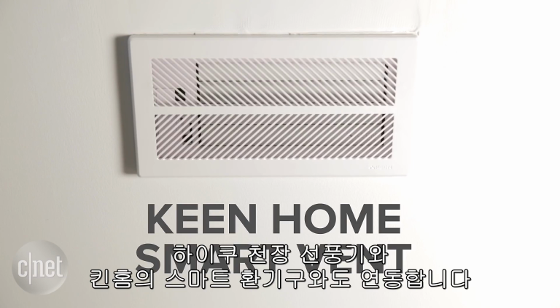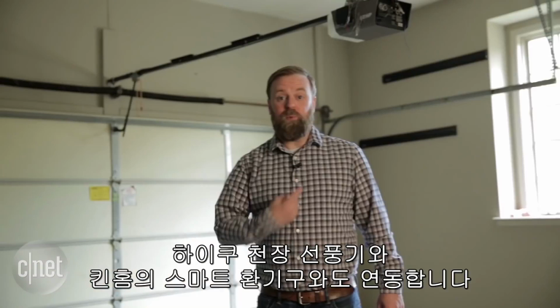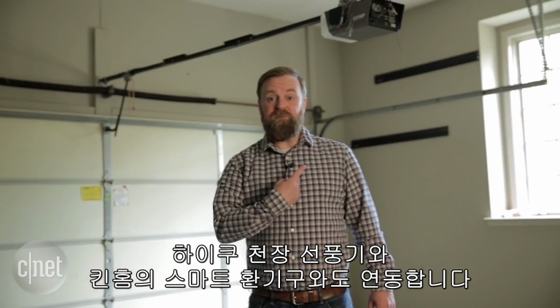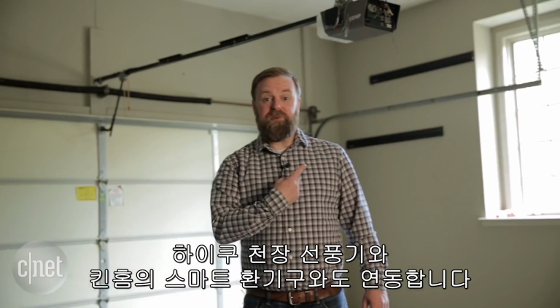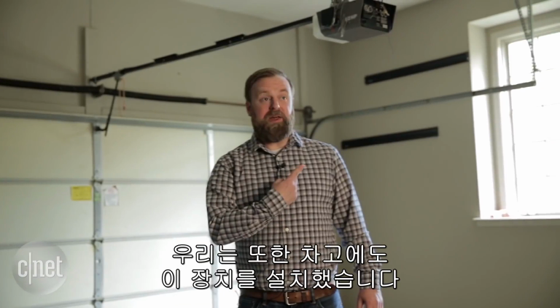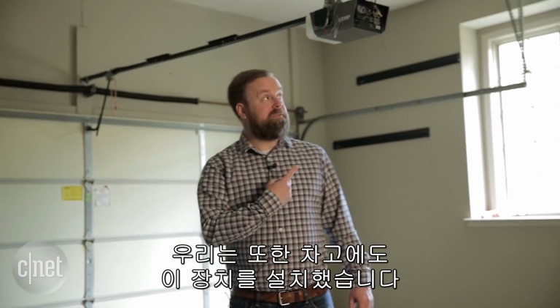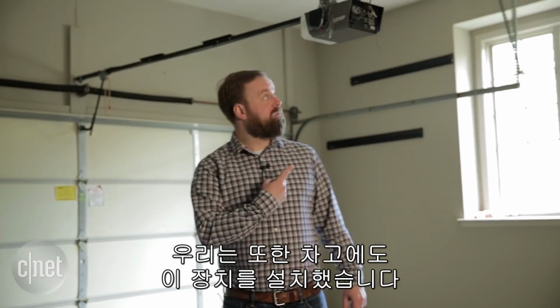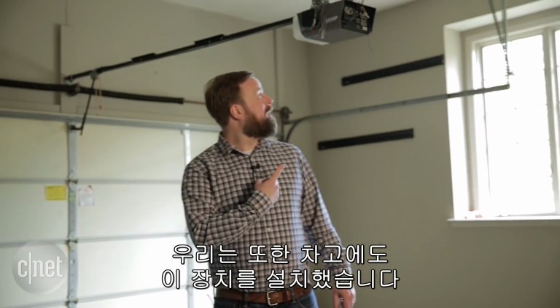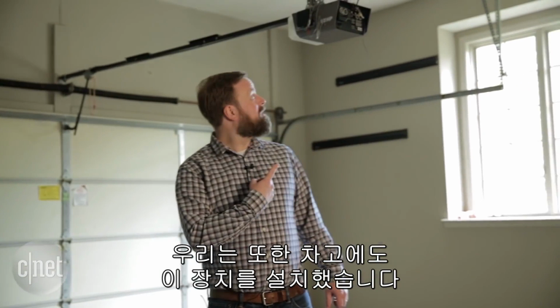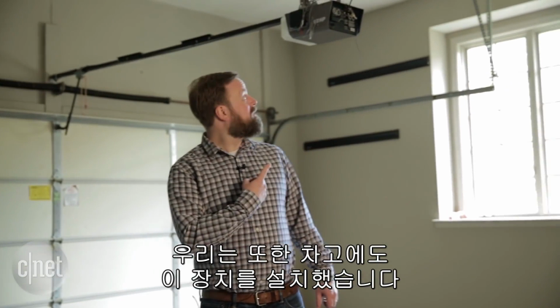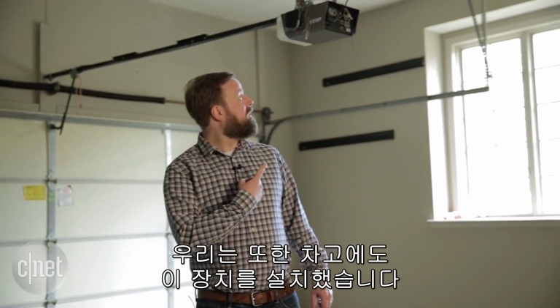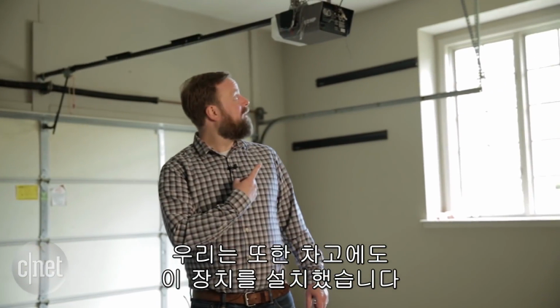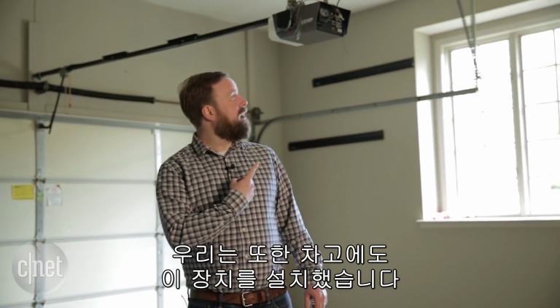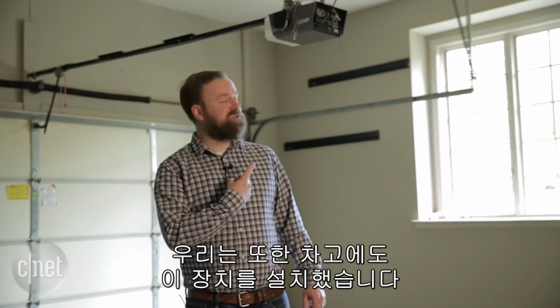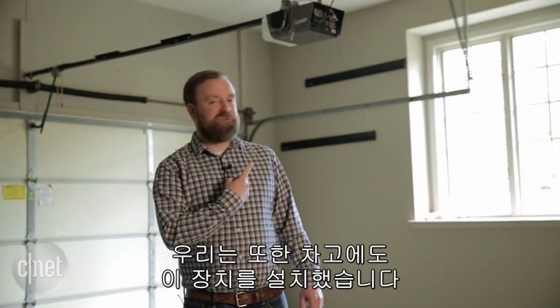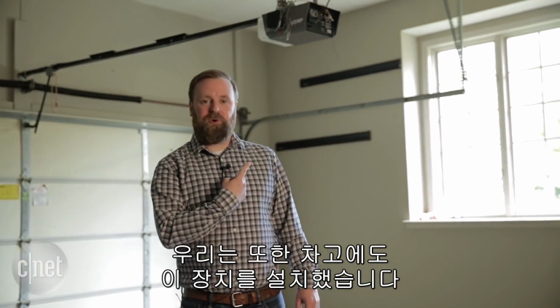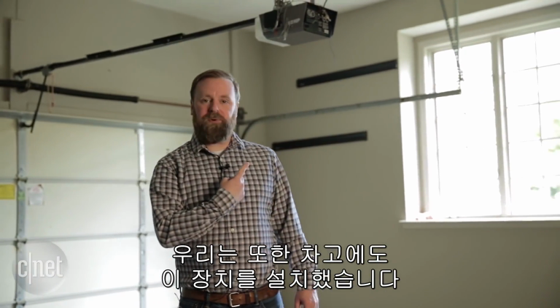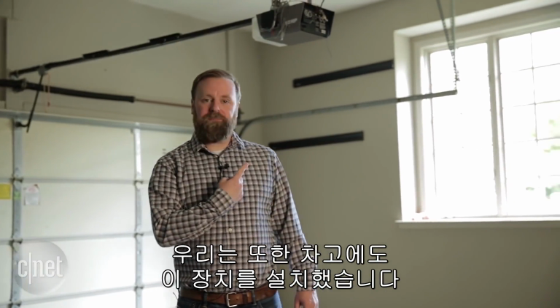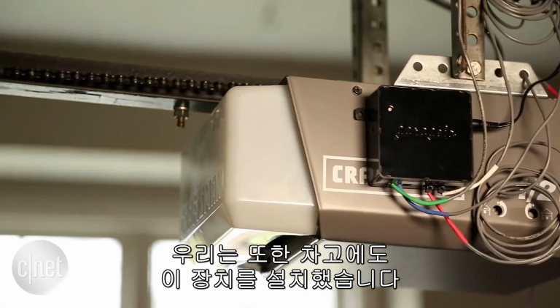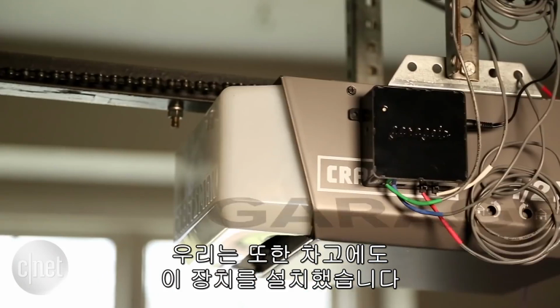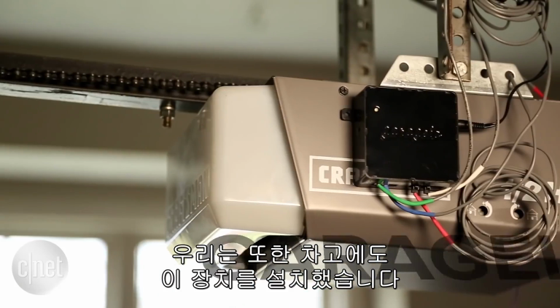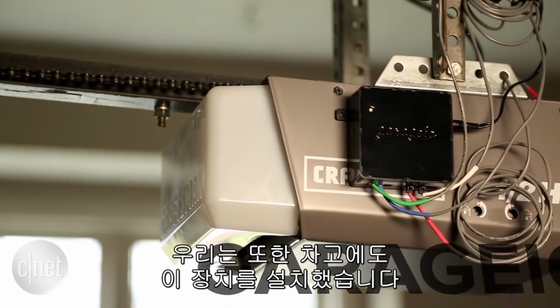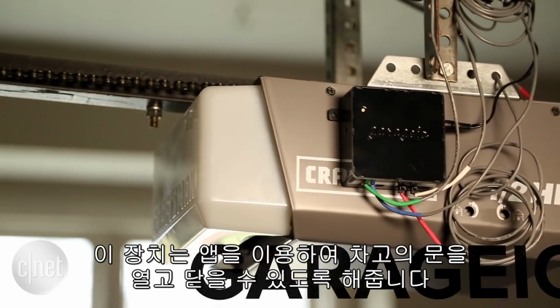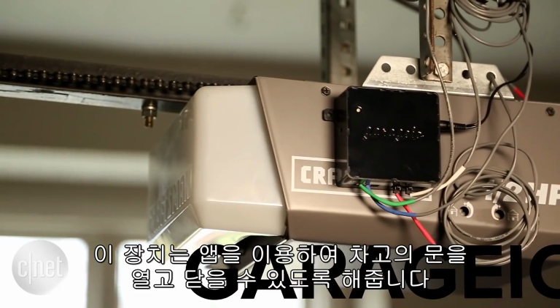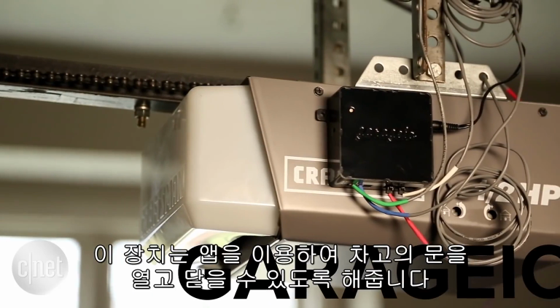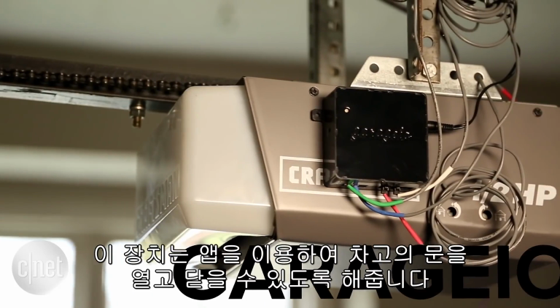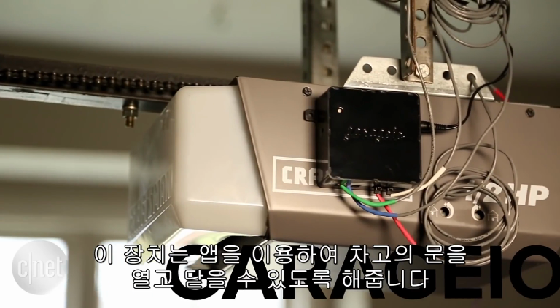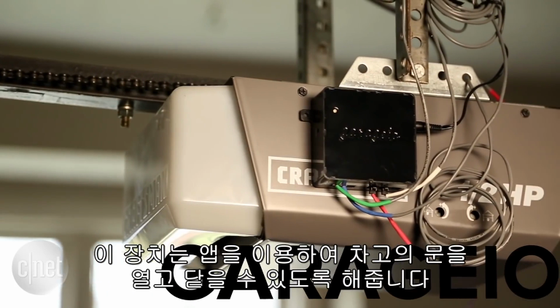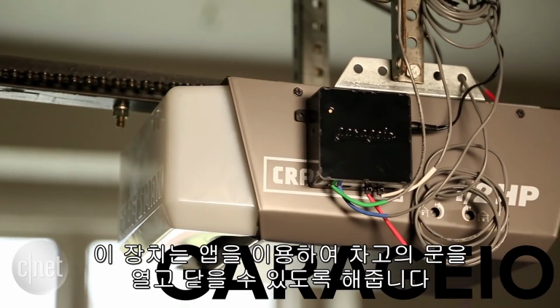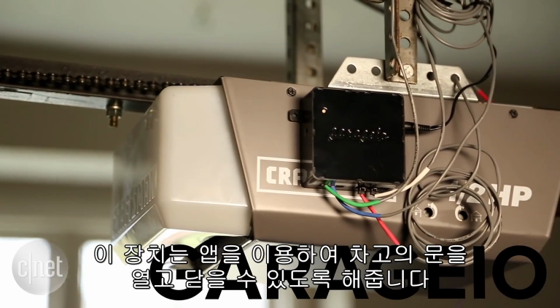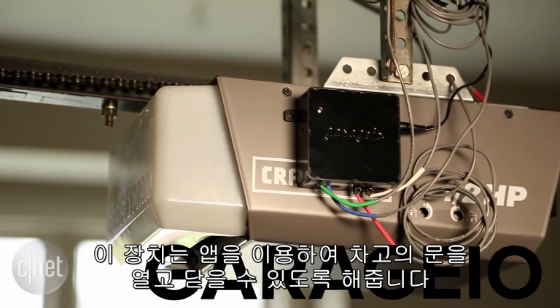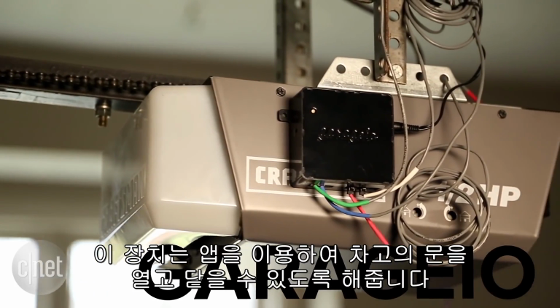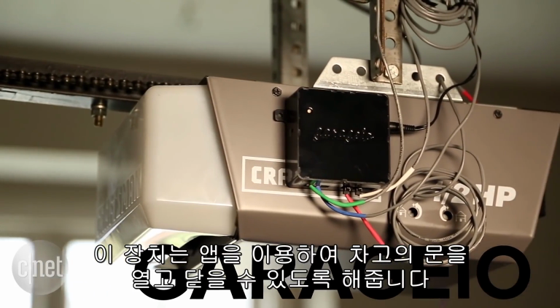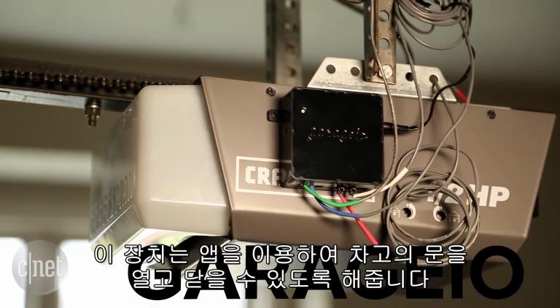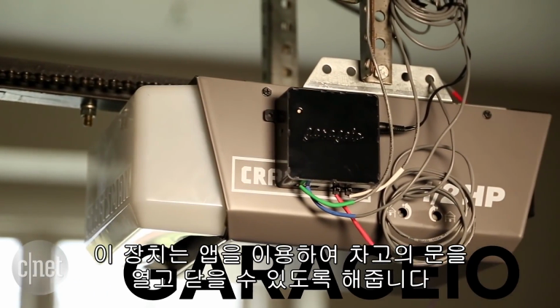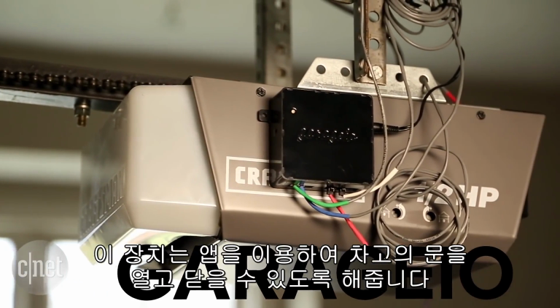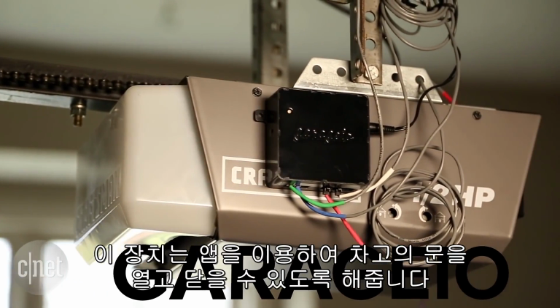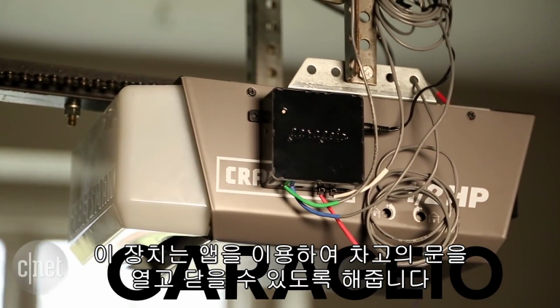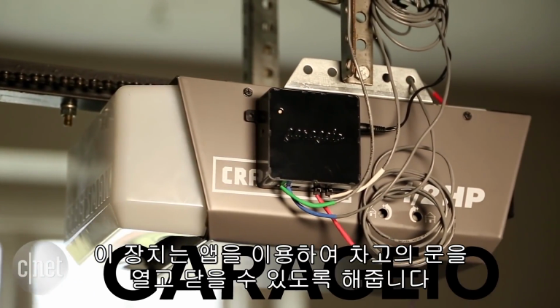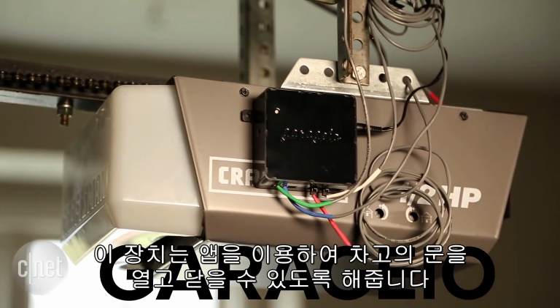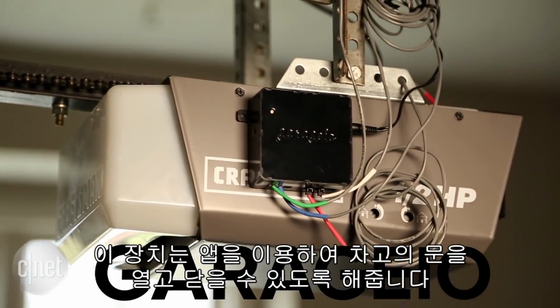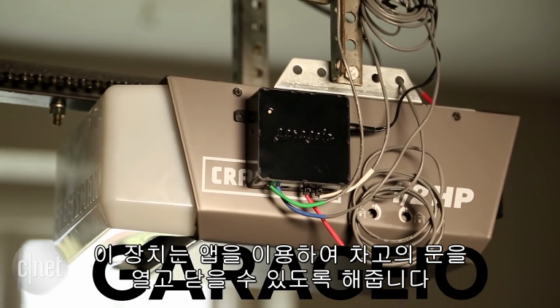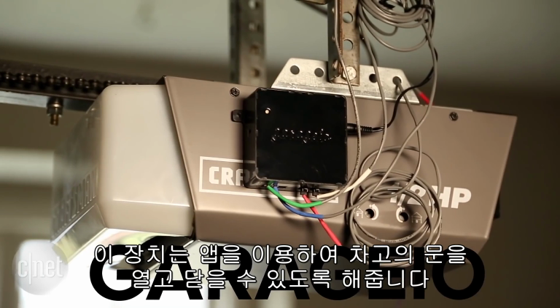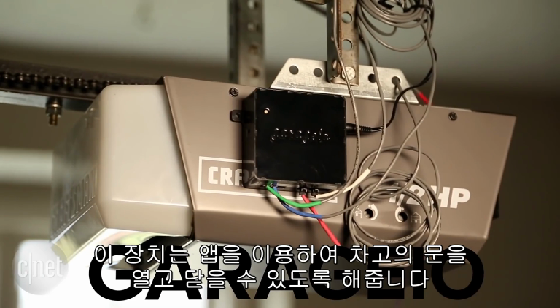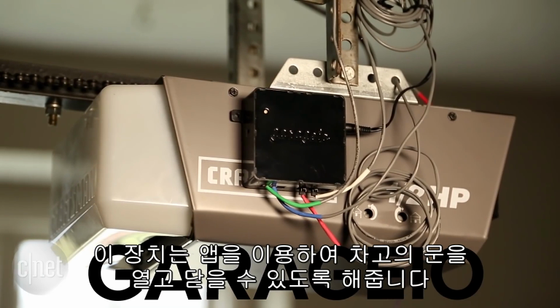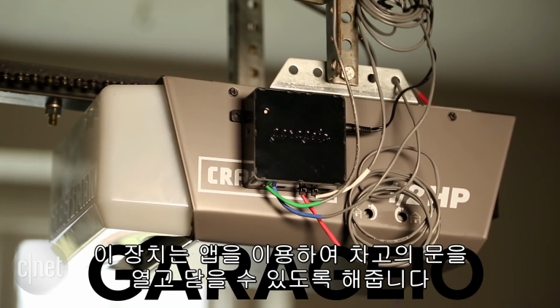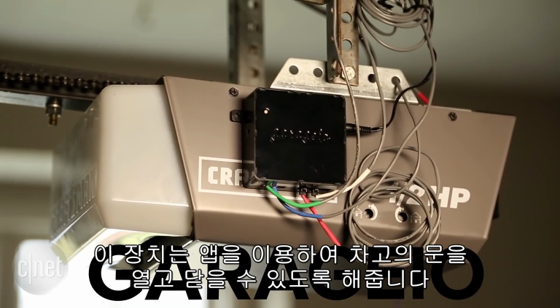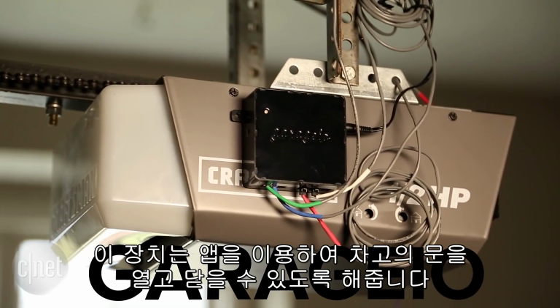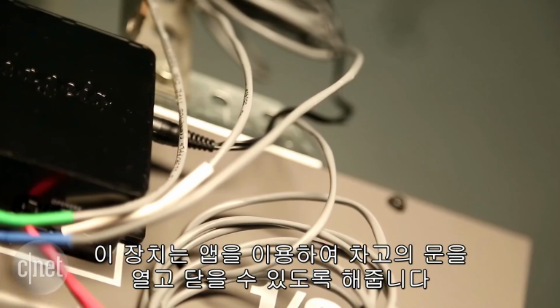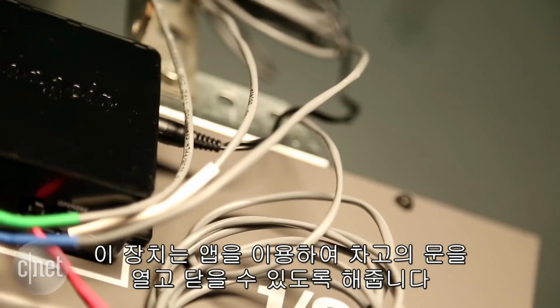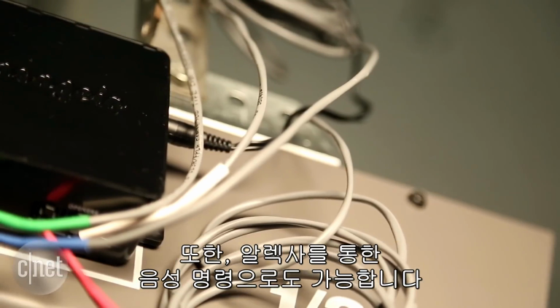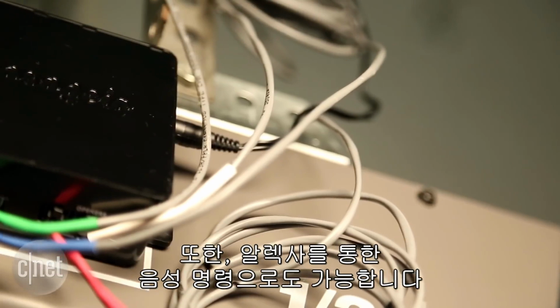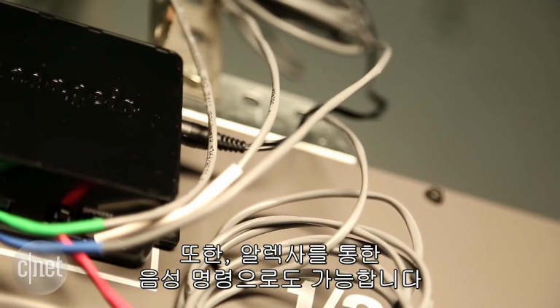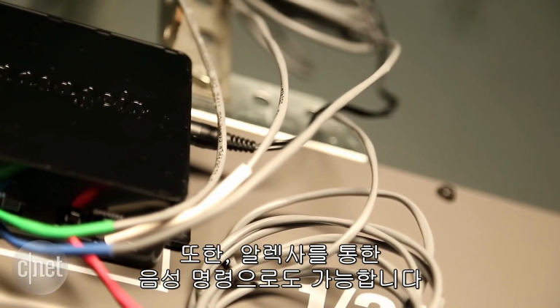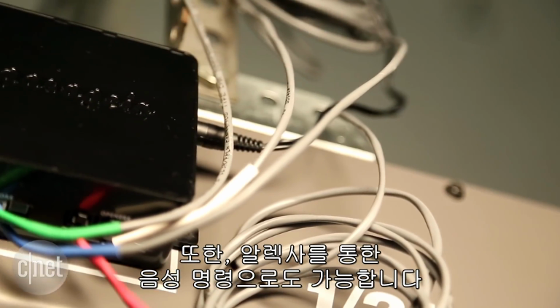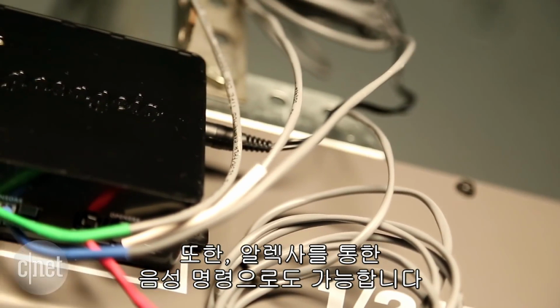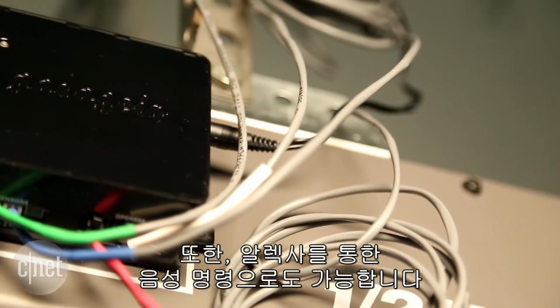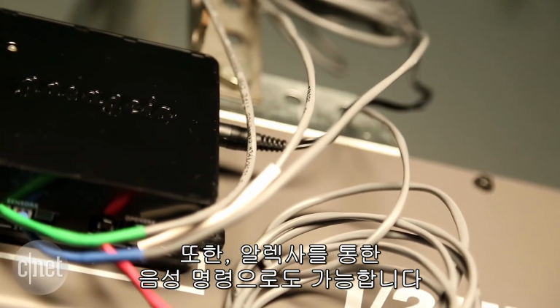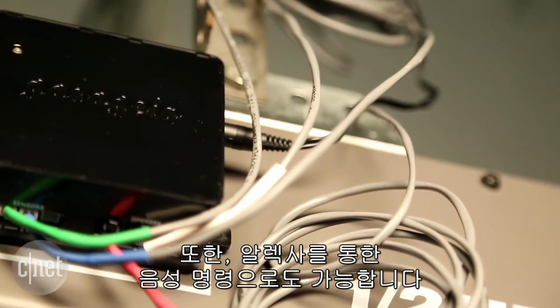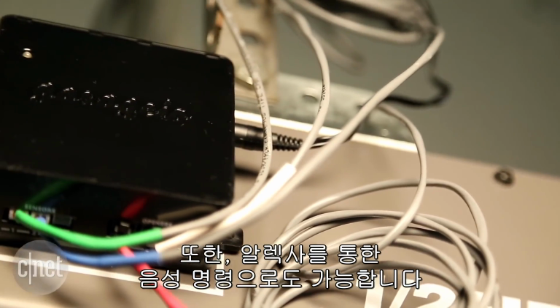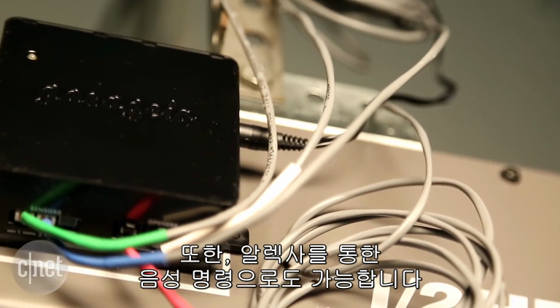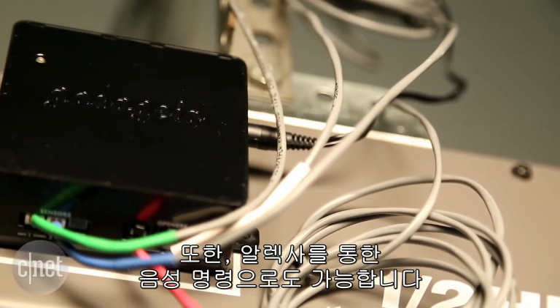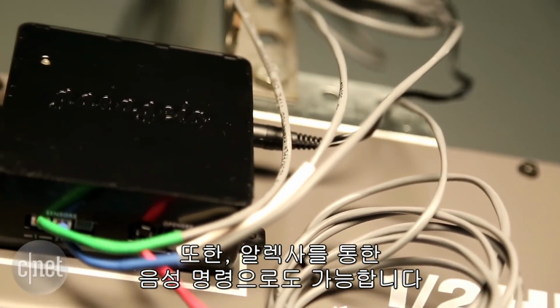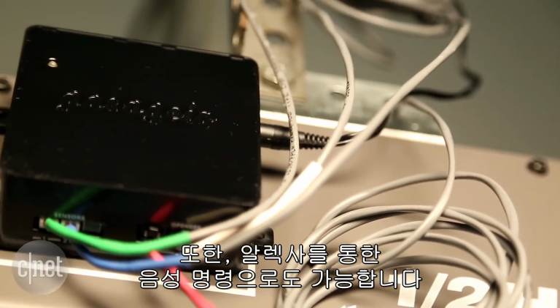We even added smarts to the garage door. This device lets us open and close the garage doors from an app, but also with Alexa voice commands.